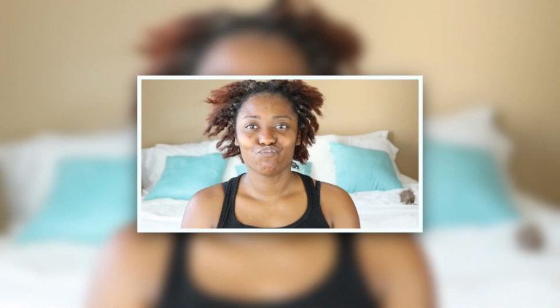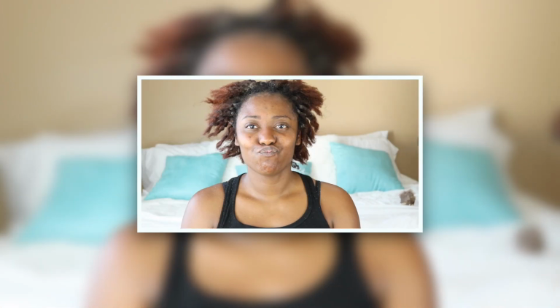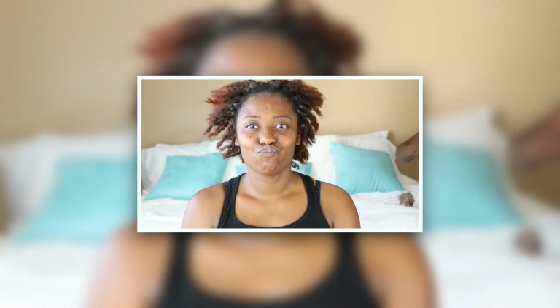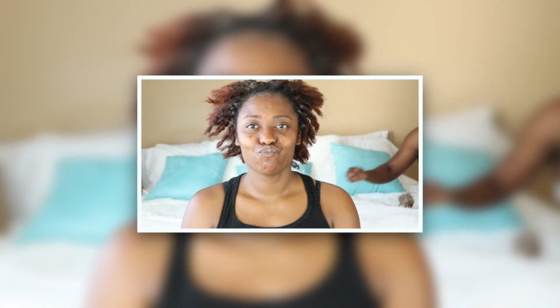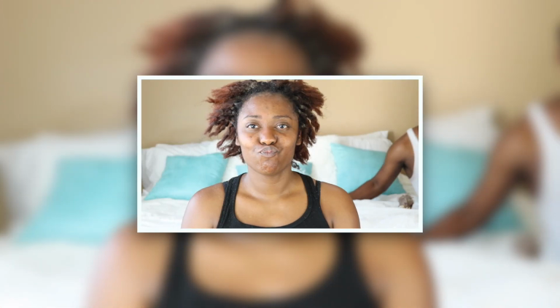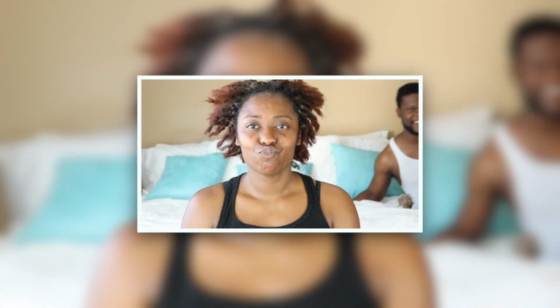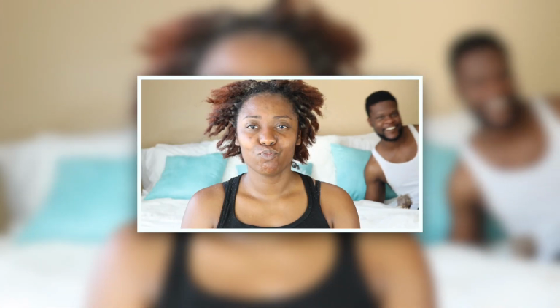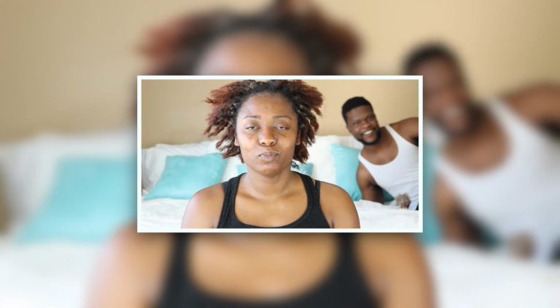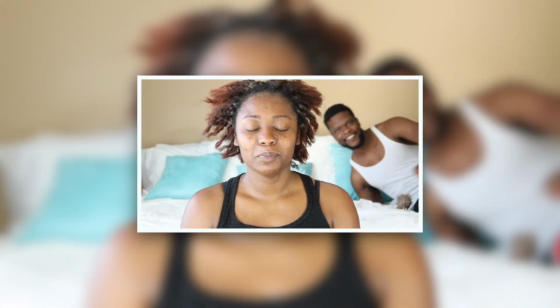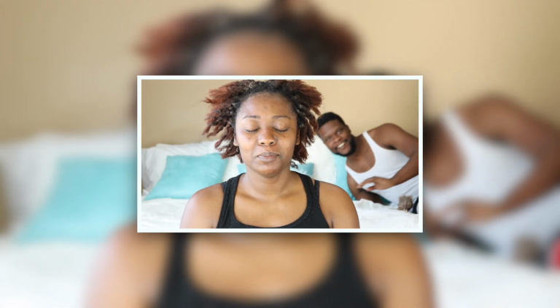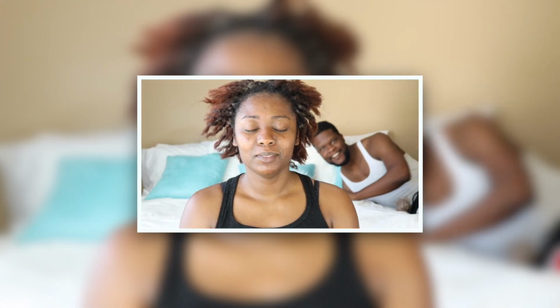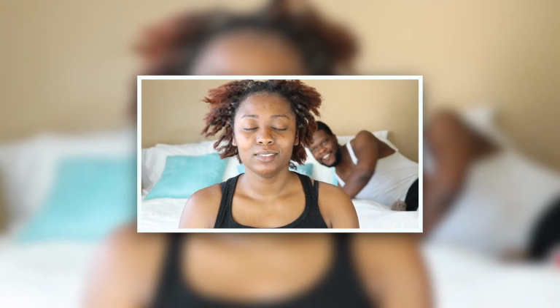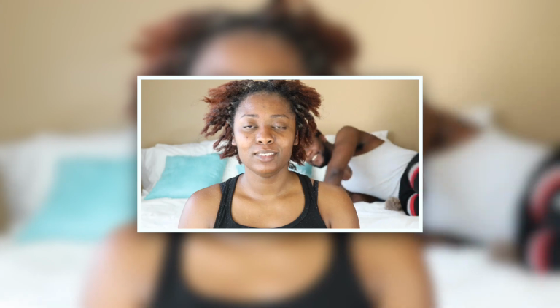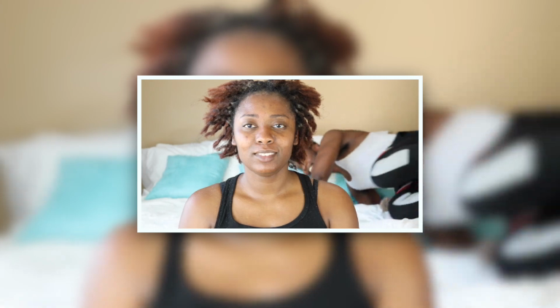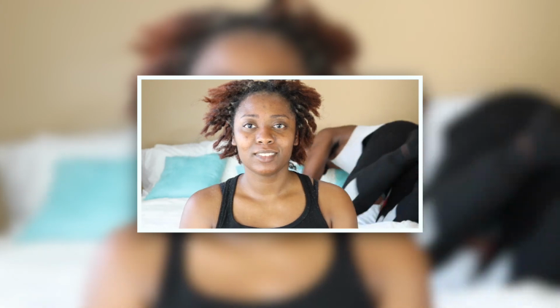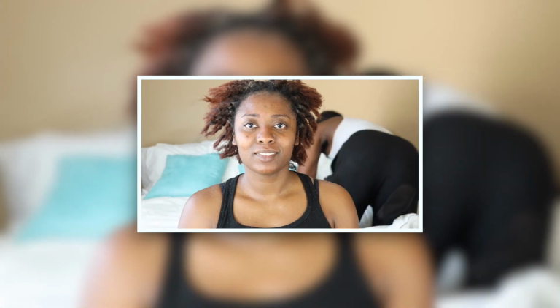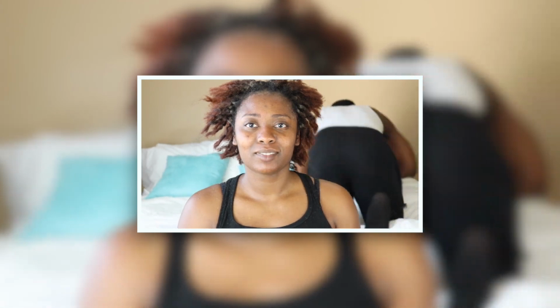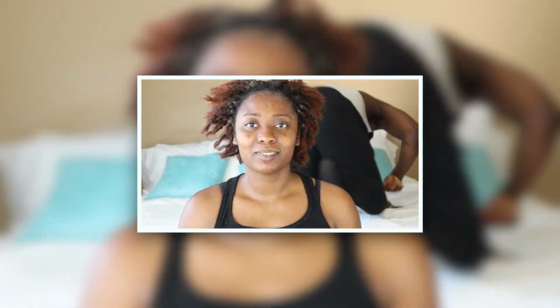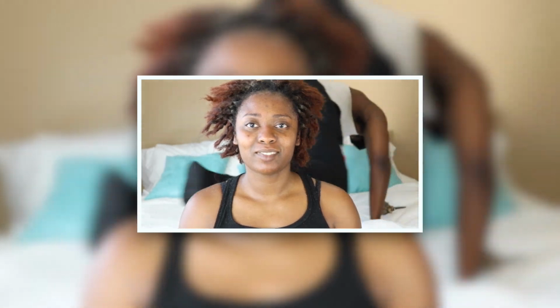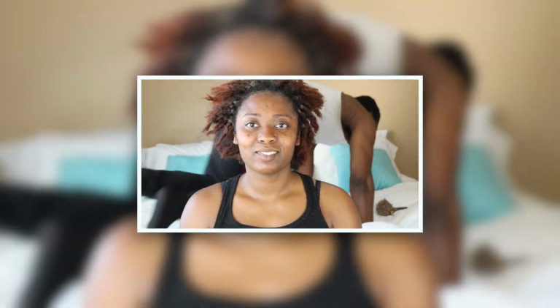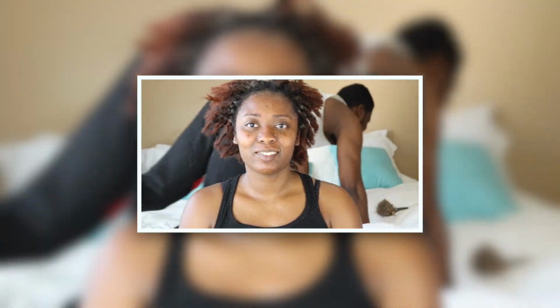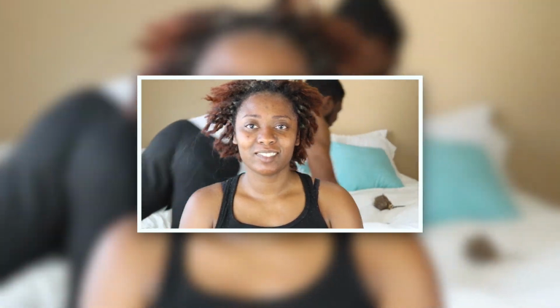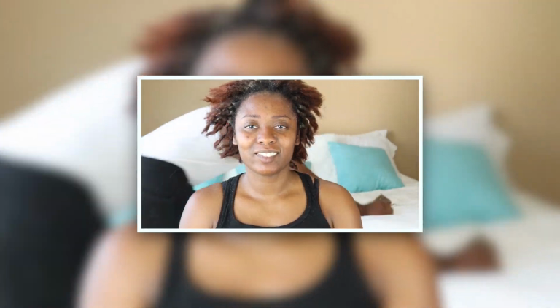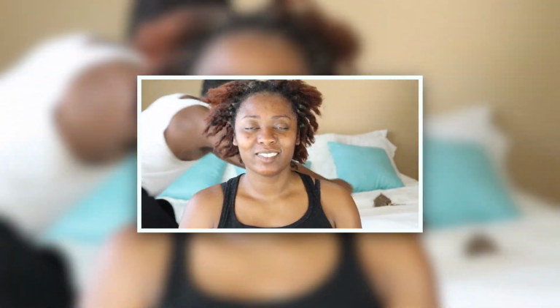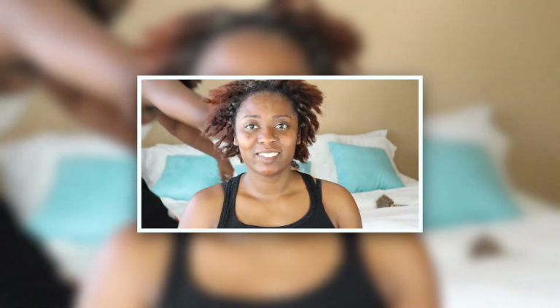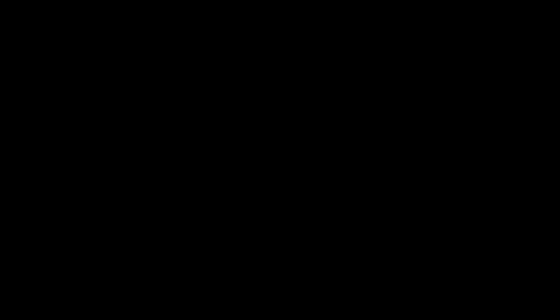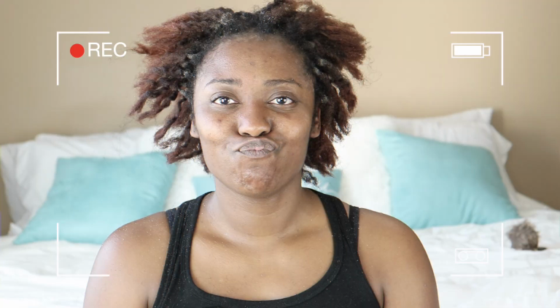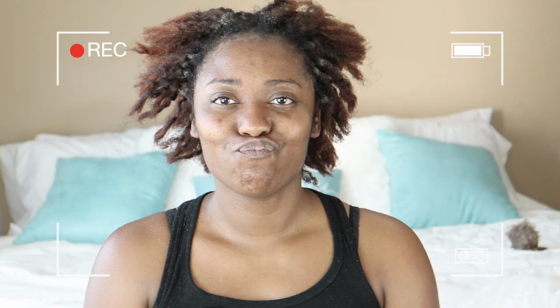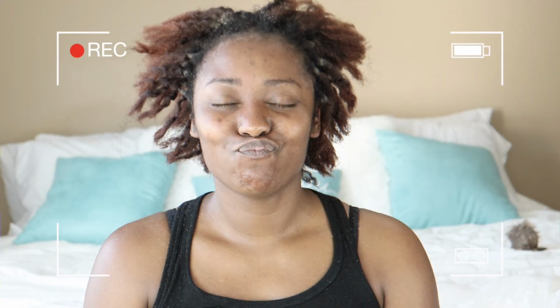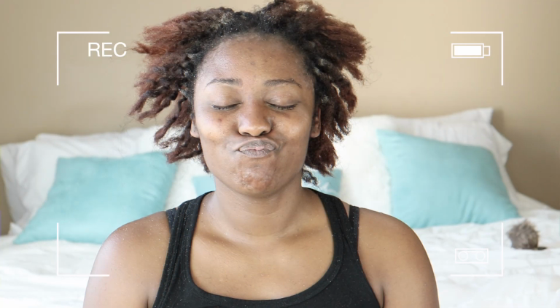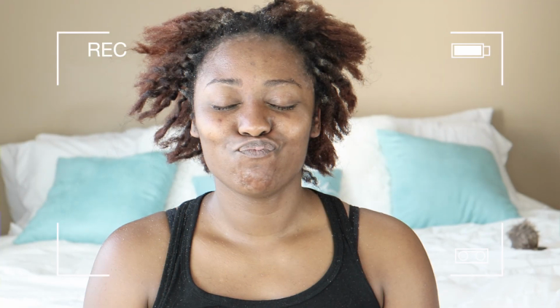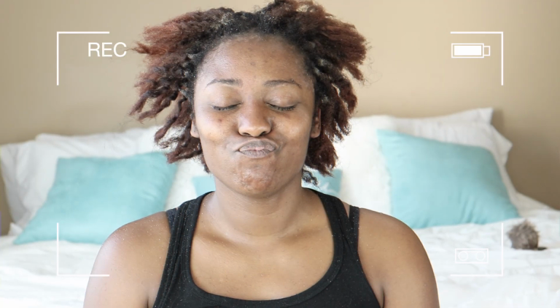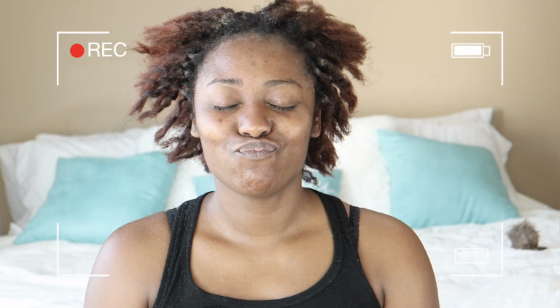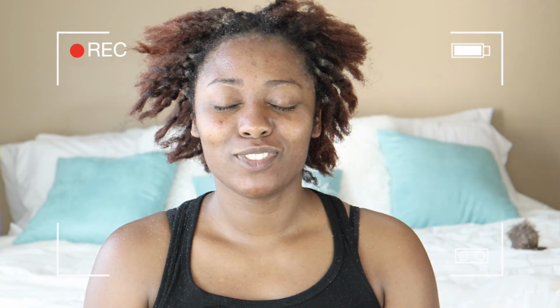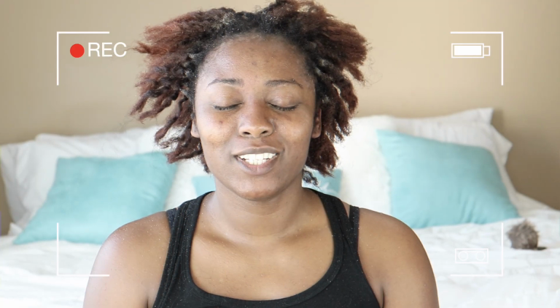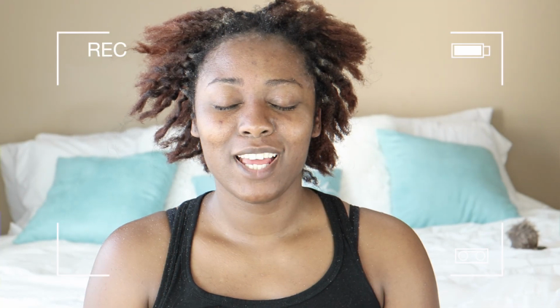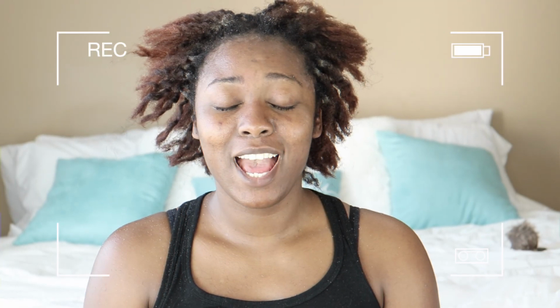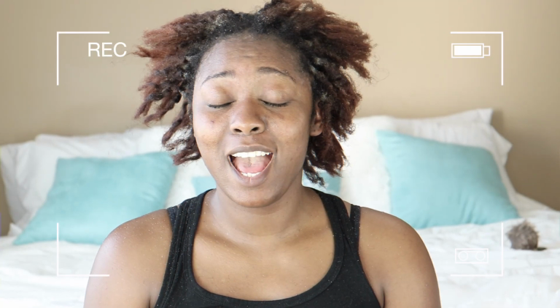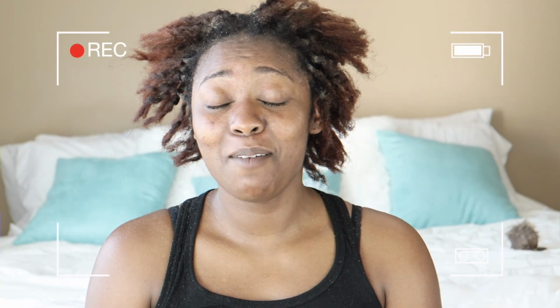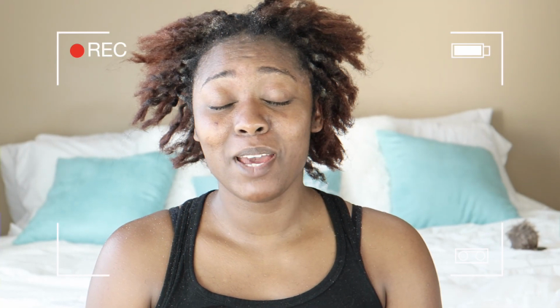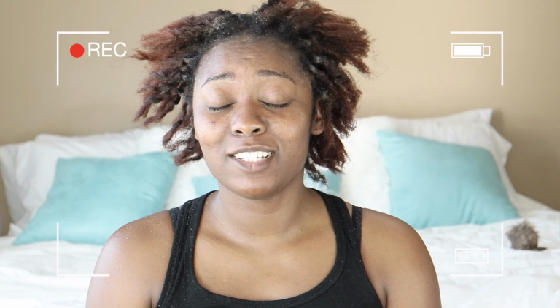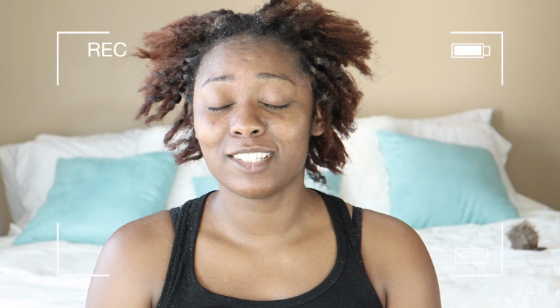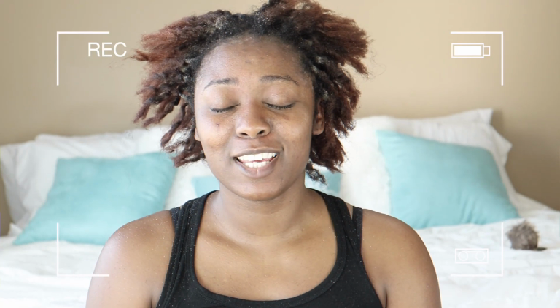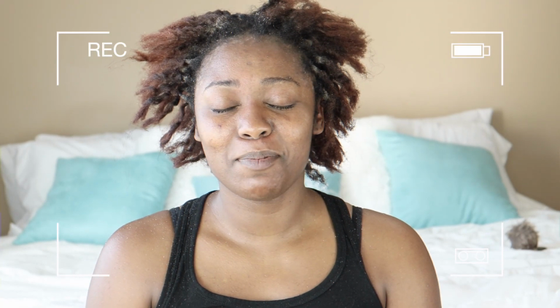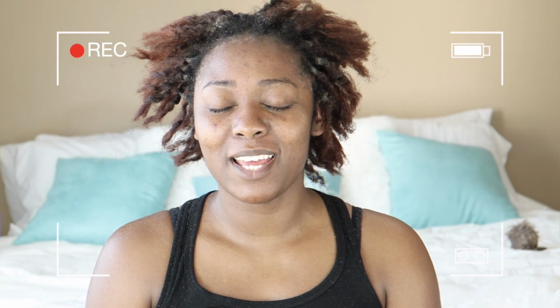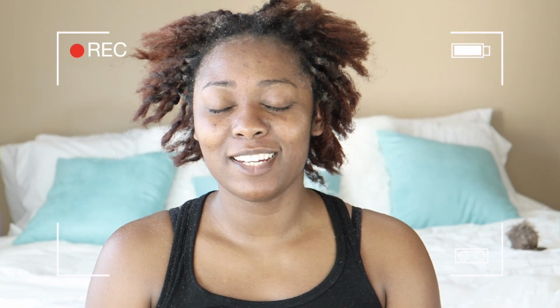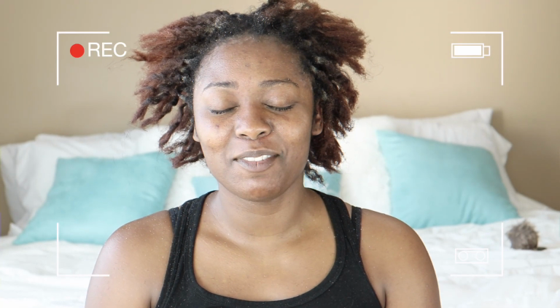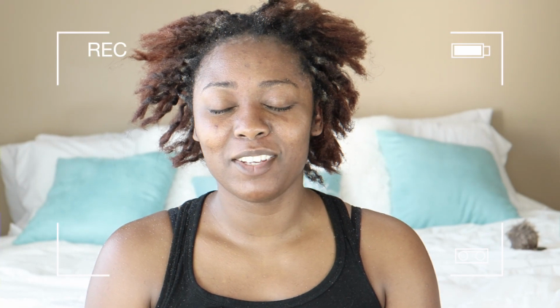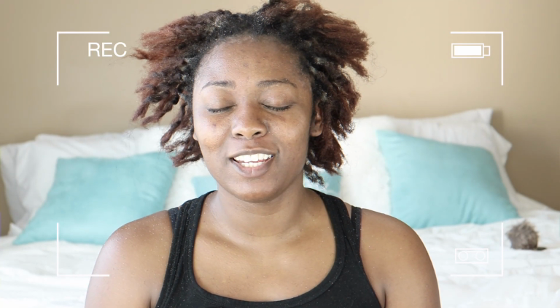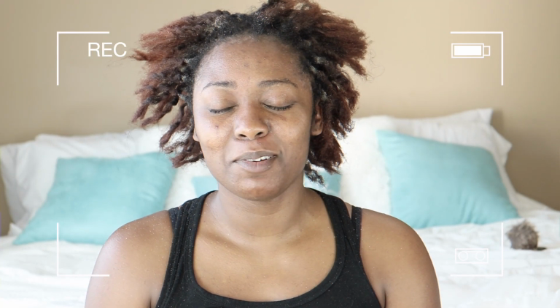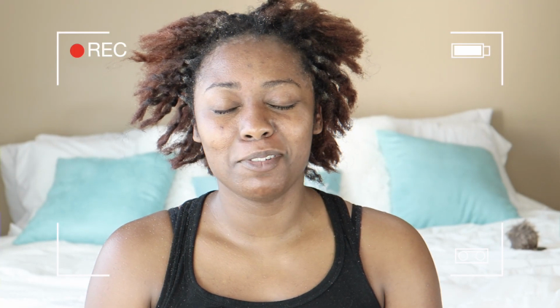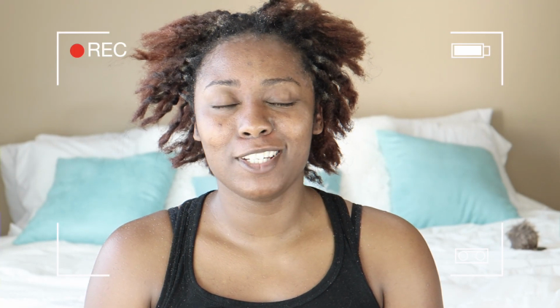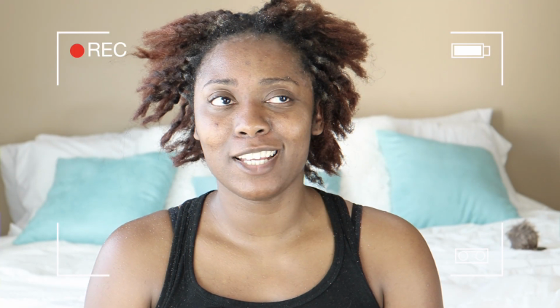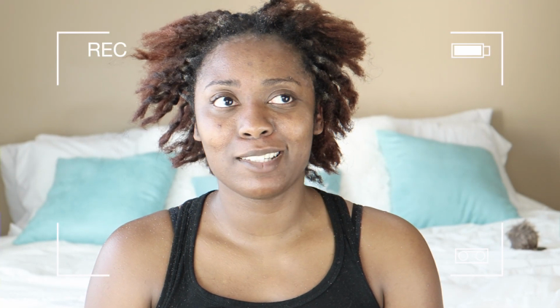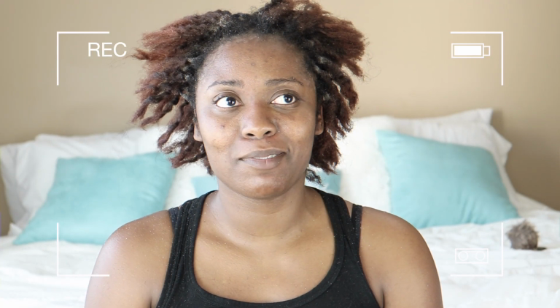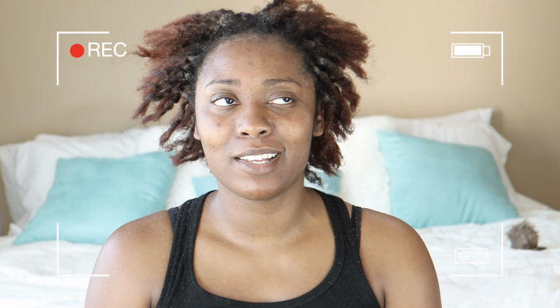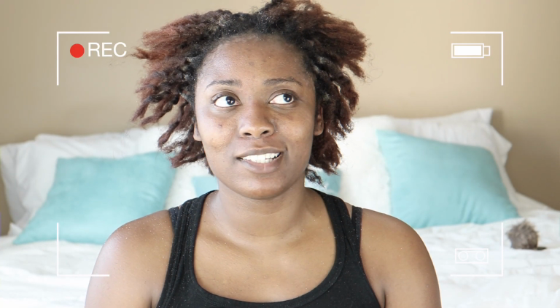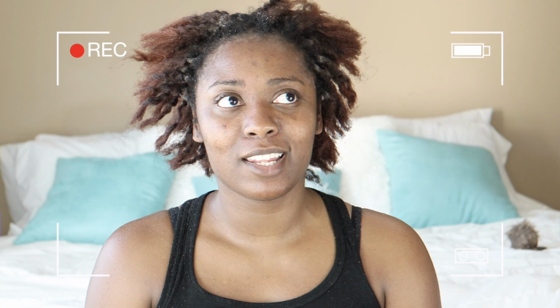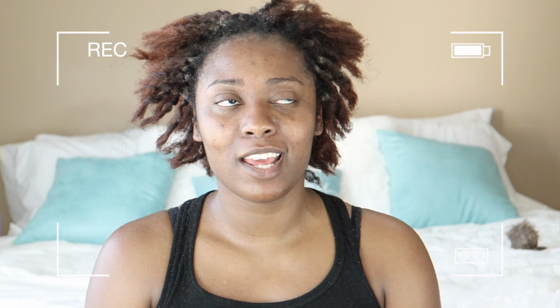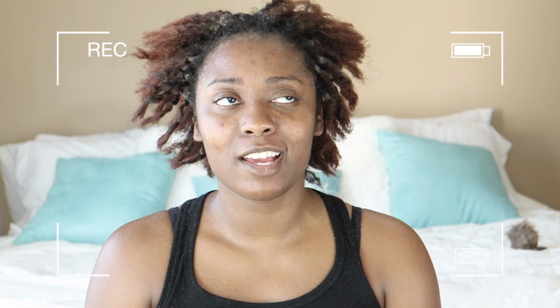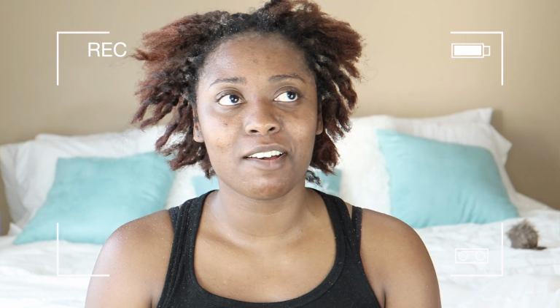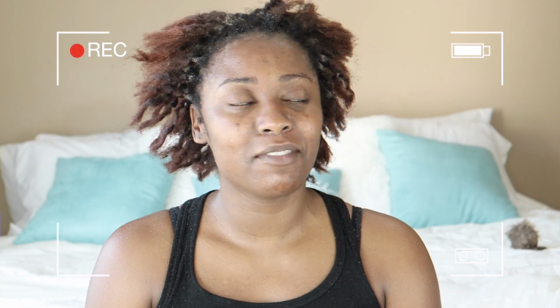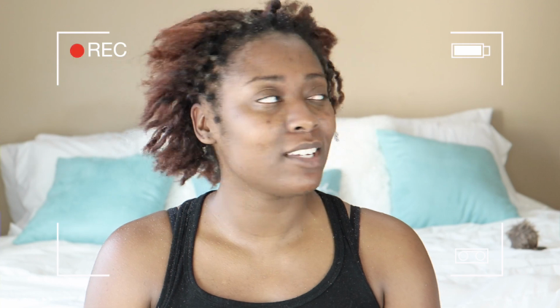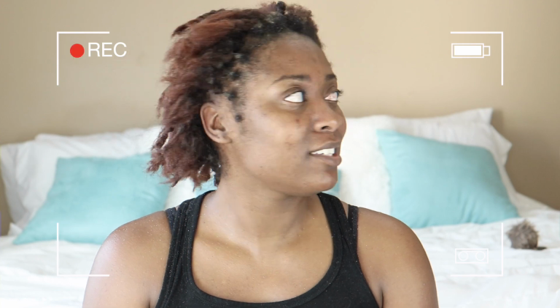Somebody please tell me what this man was doing in the background of my video. I might just keep that in the video just because of the heck of it.